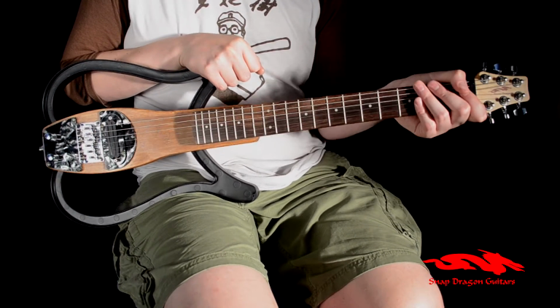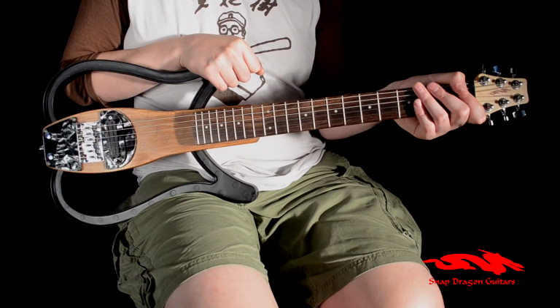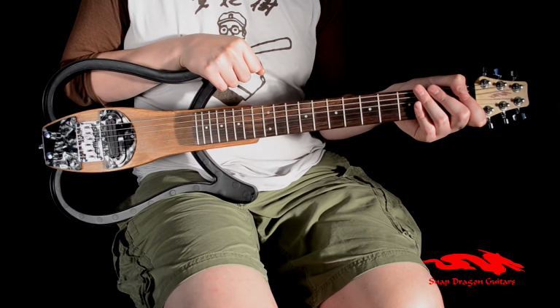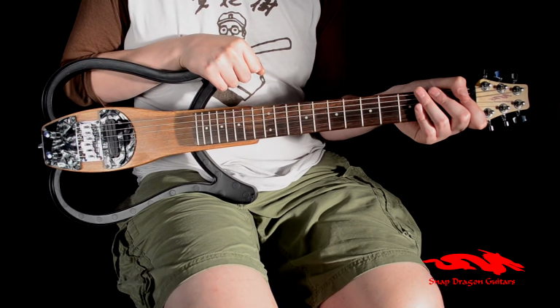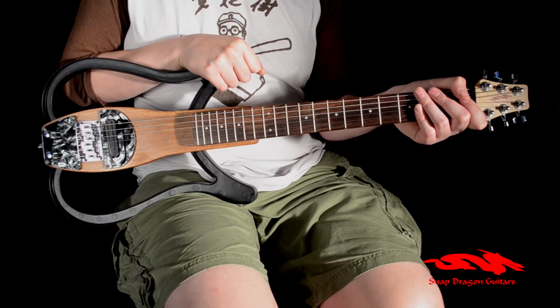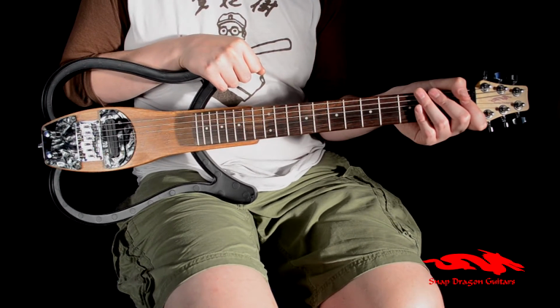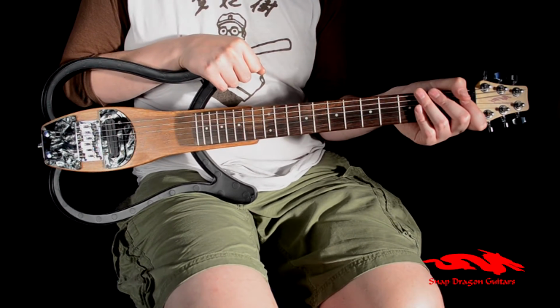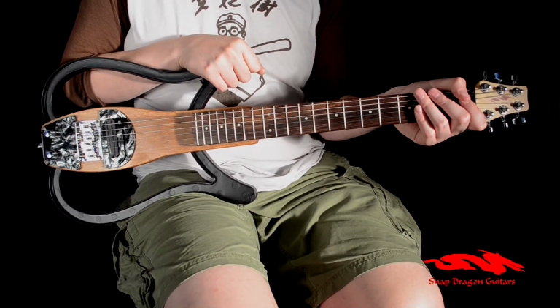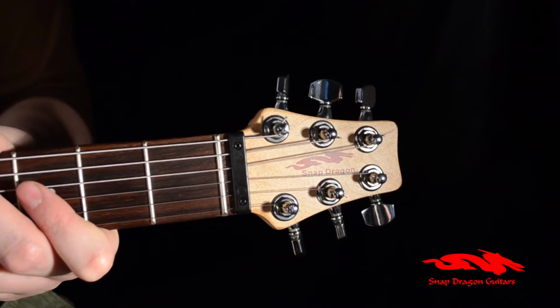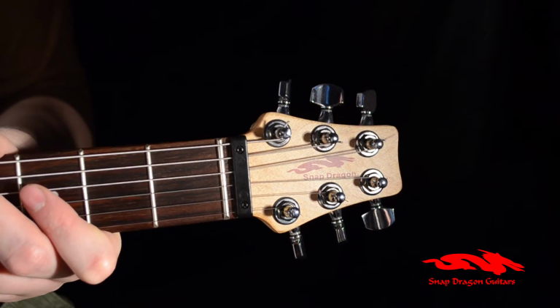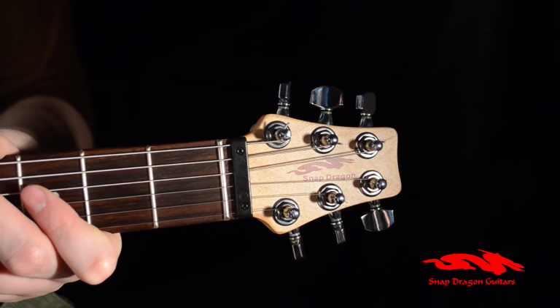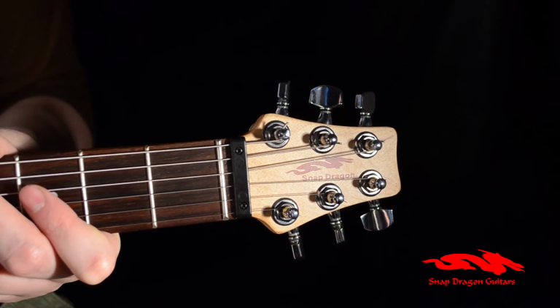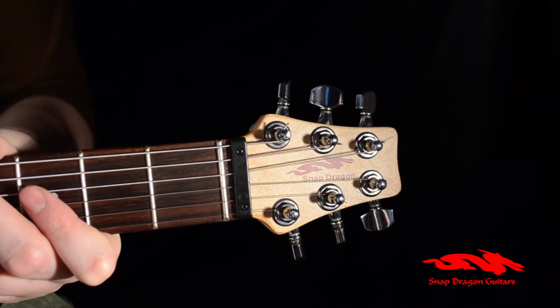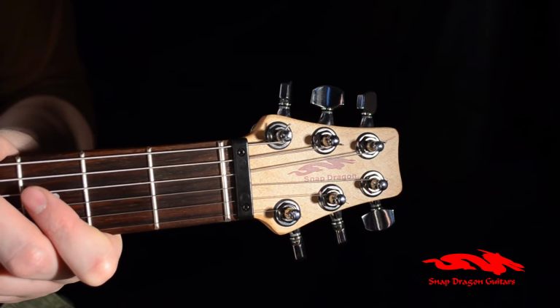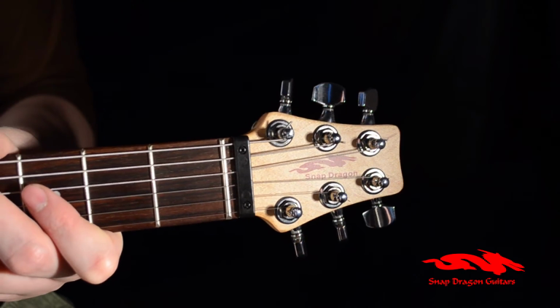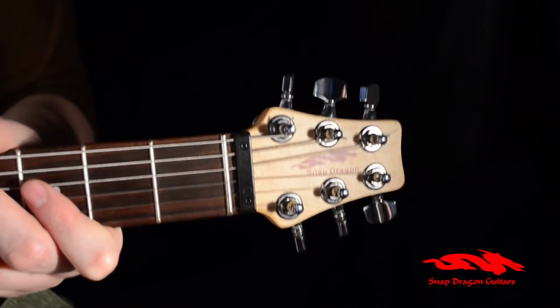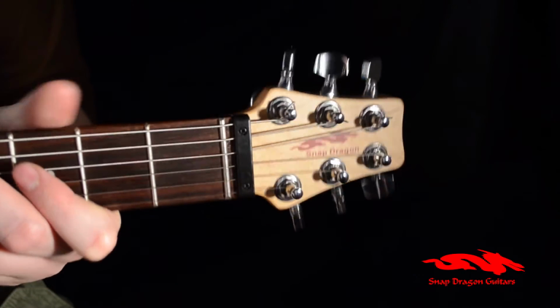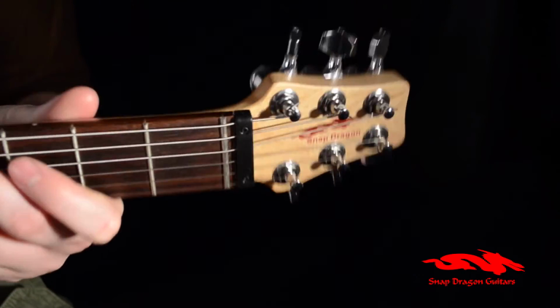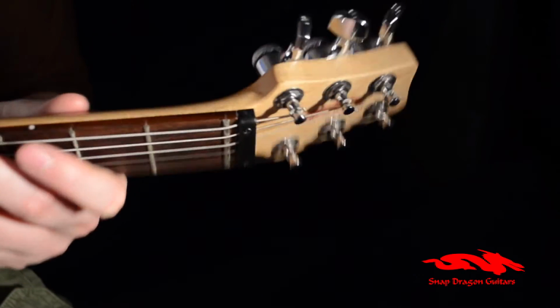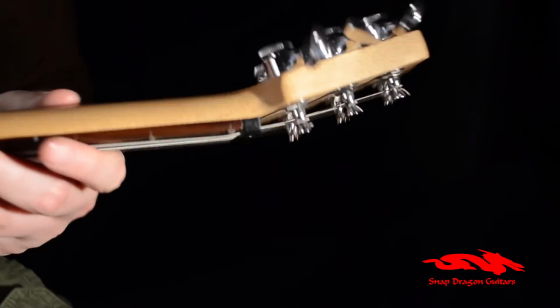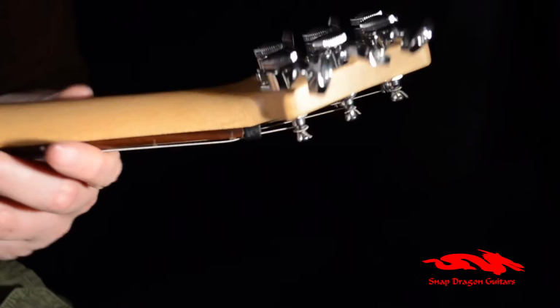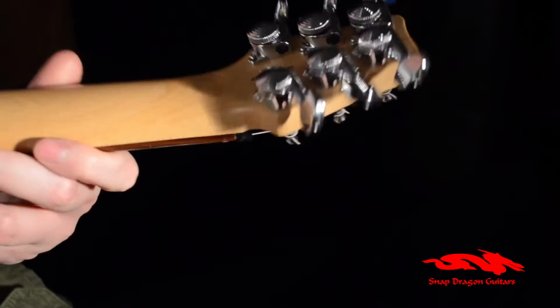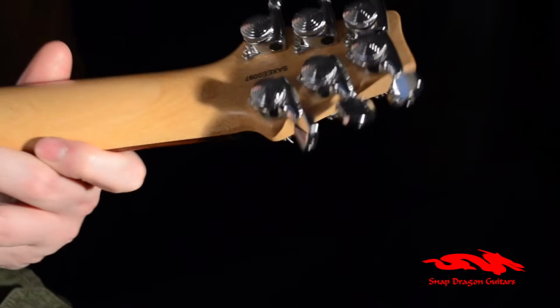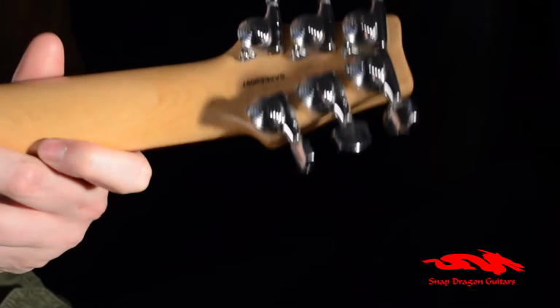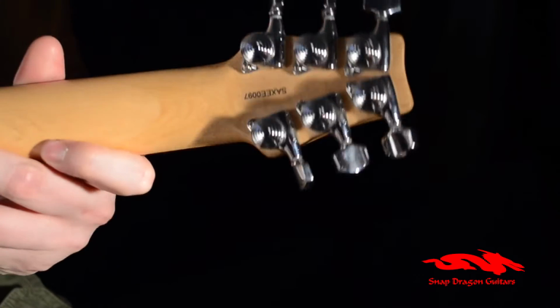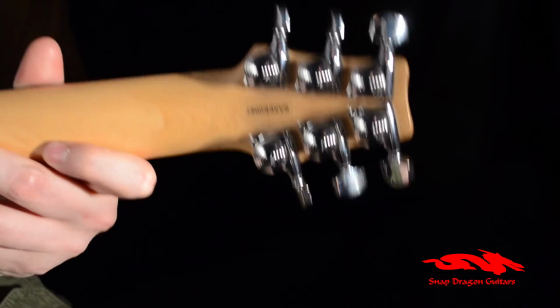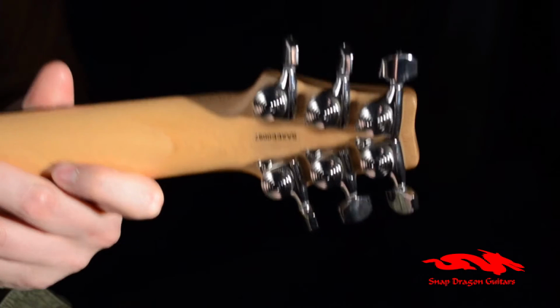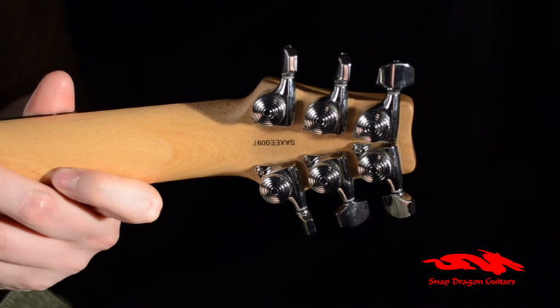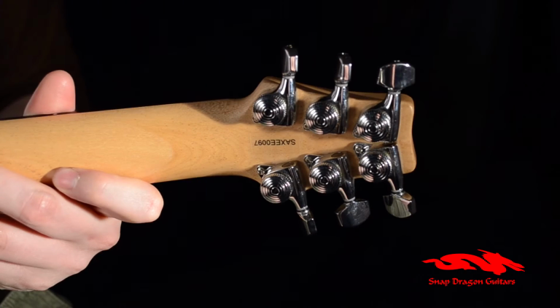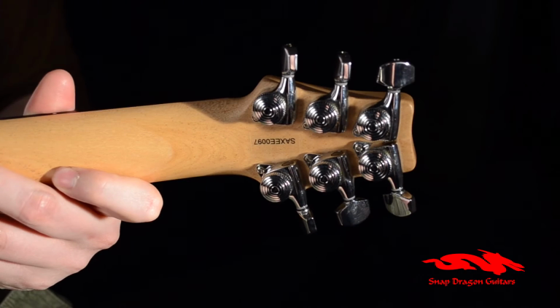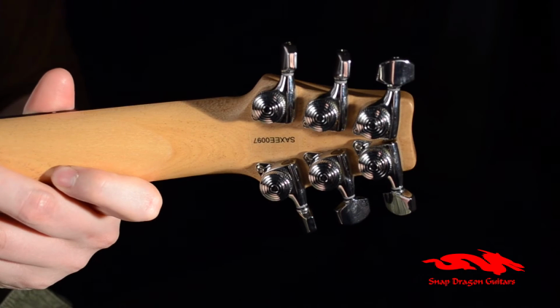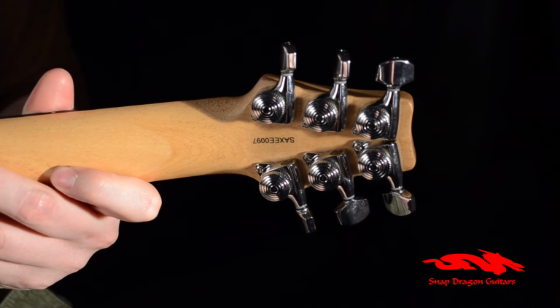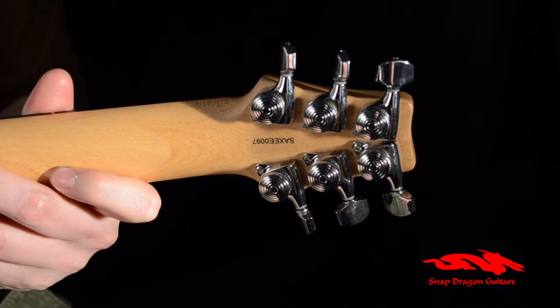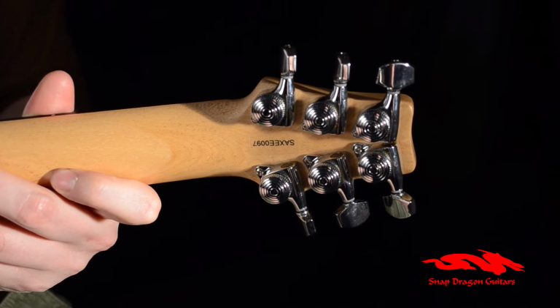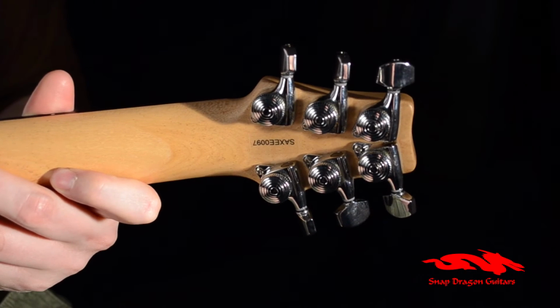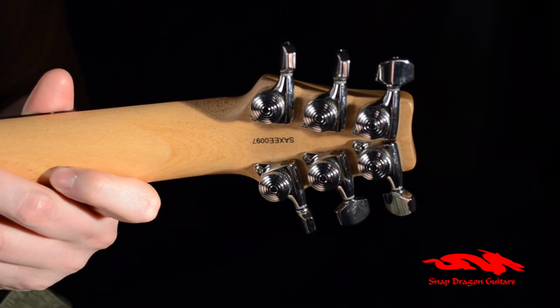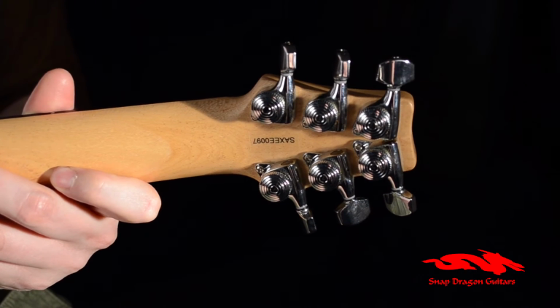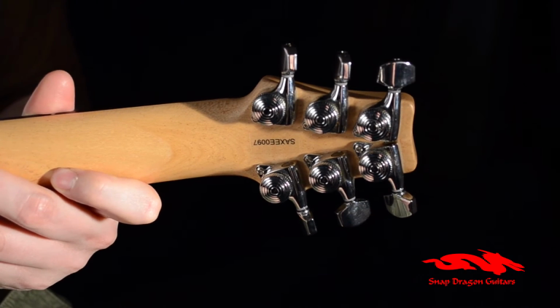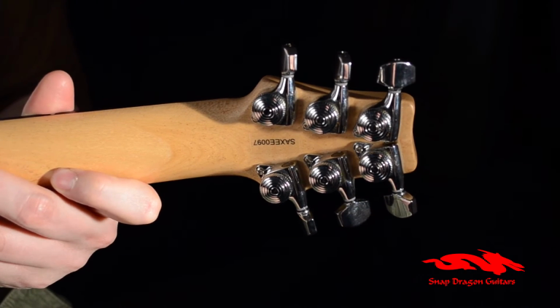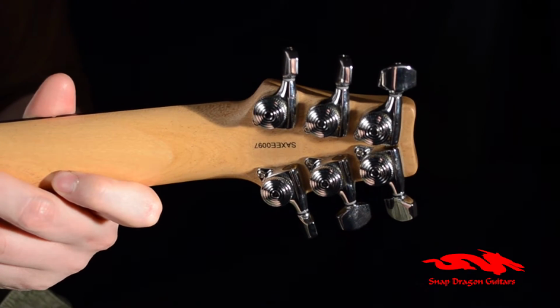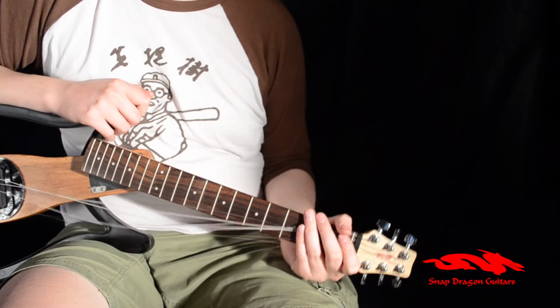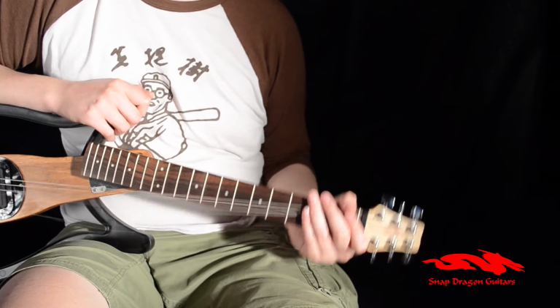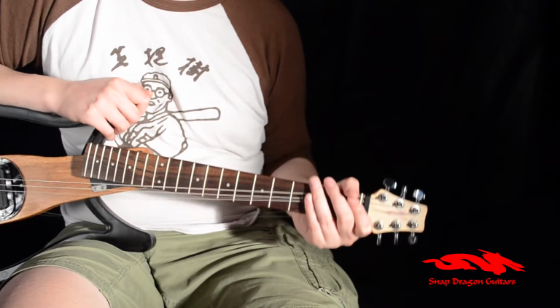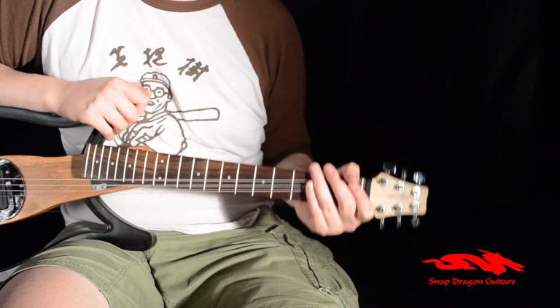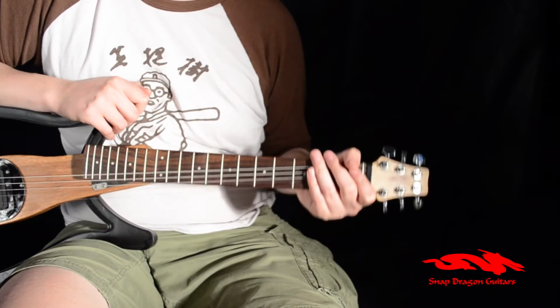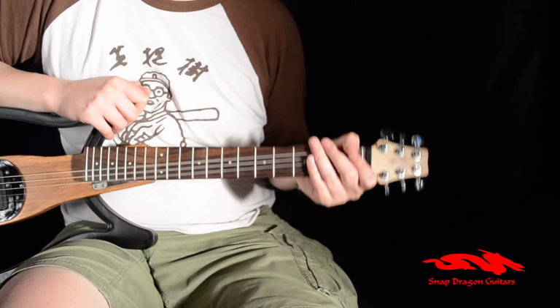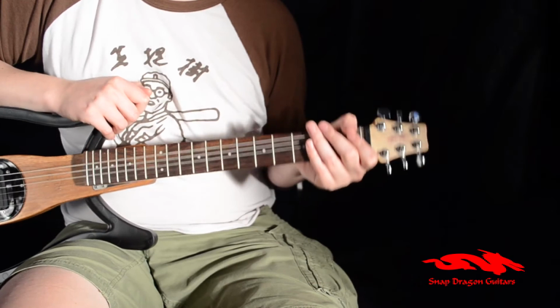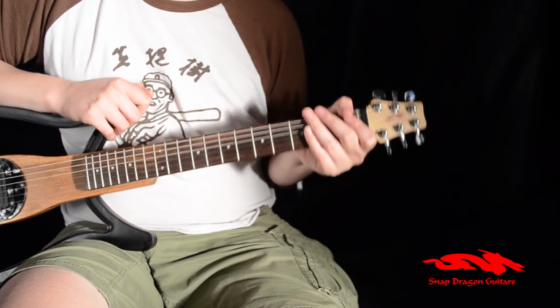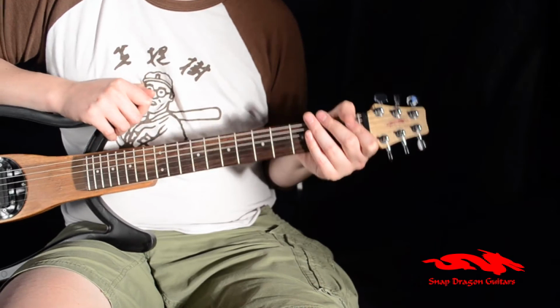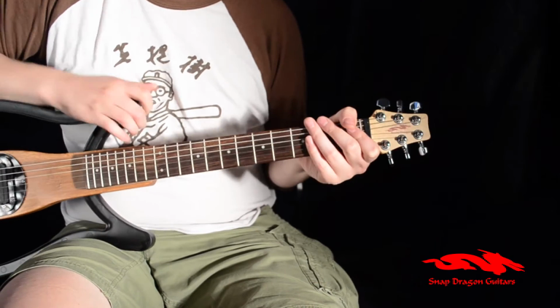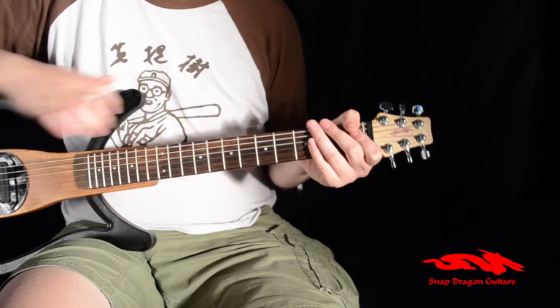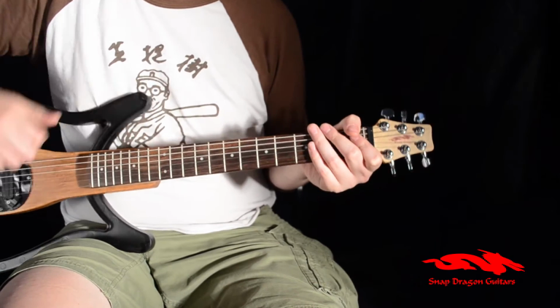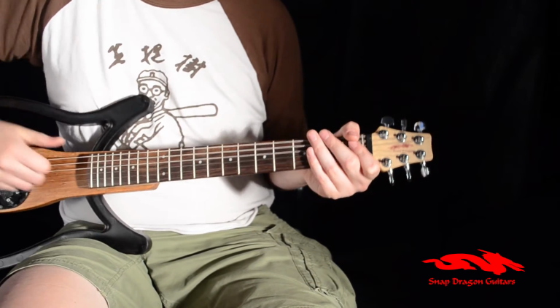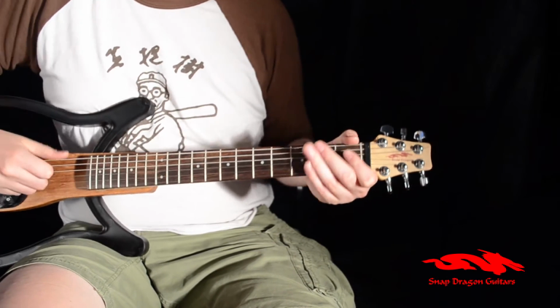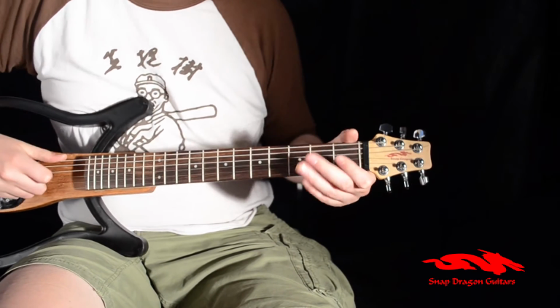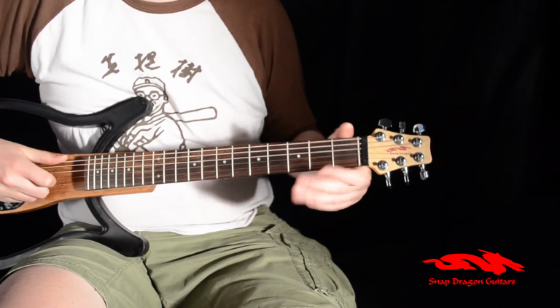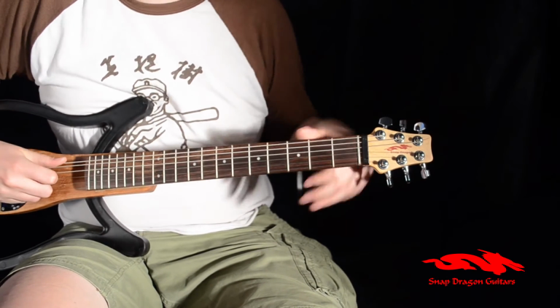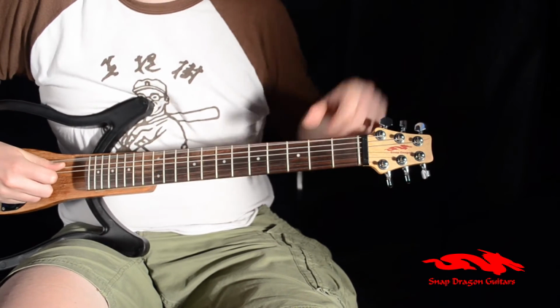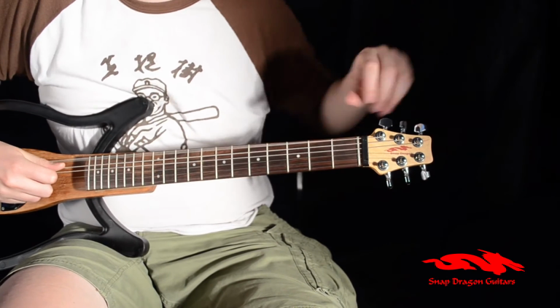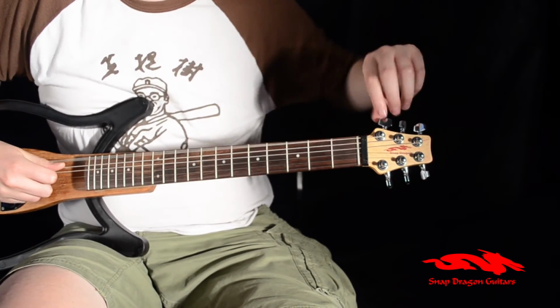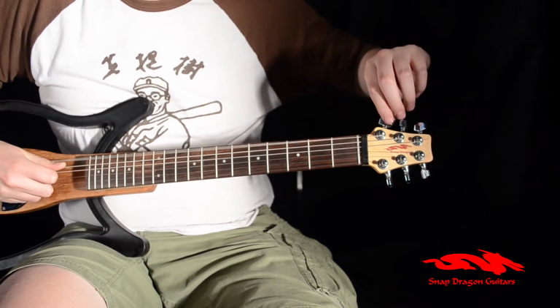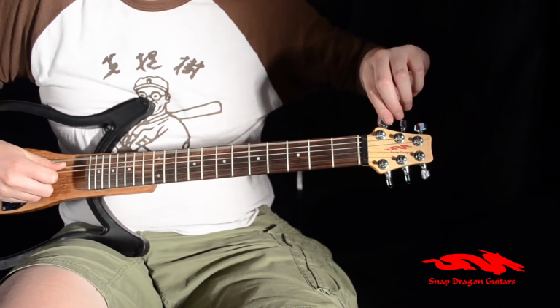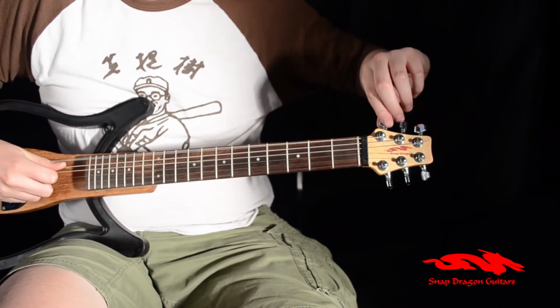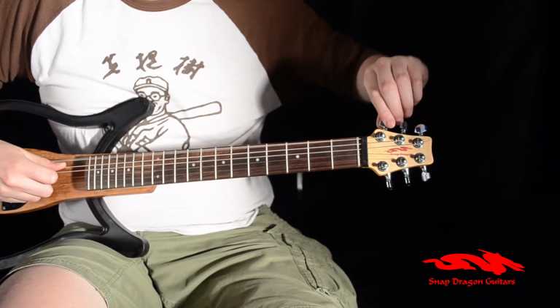A captive nut and locking machine heads make for great tuning stability. Just unfold your guitar, quickly tune up, and you're ready to go.